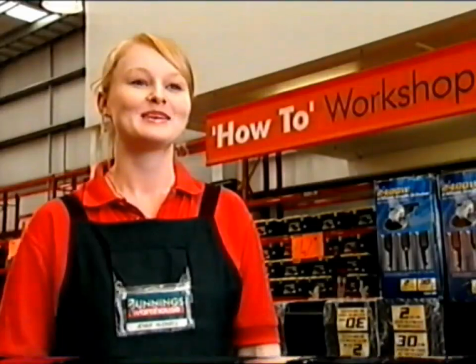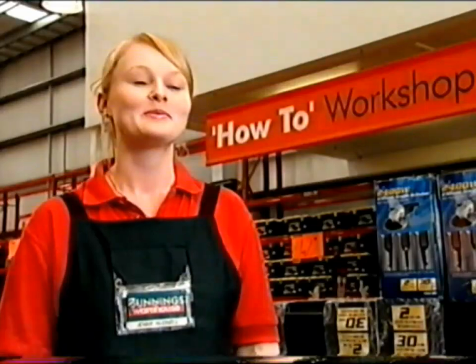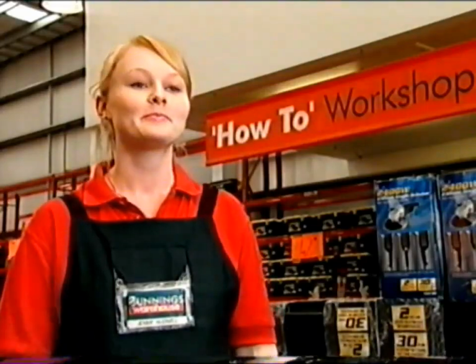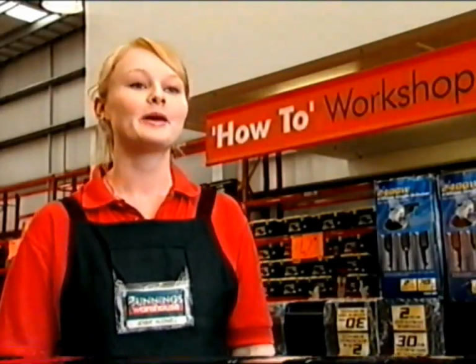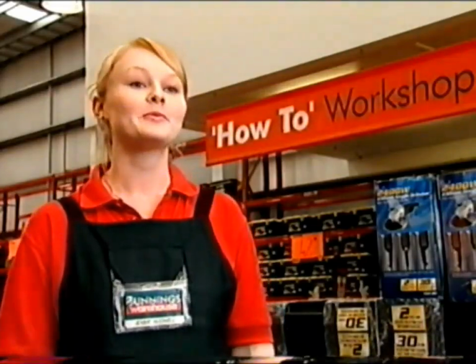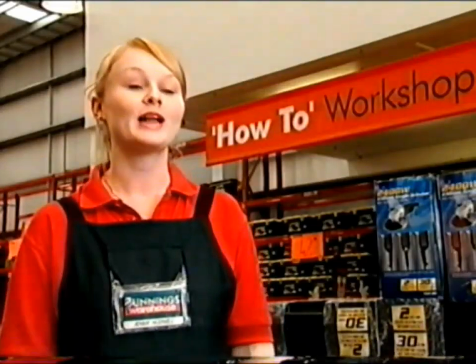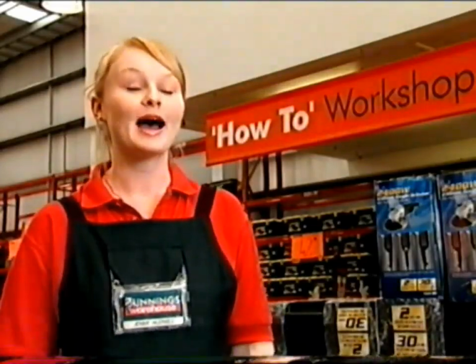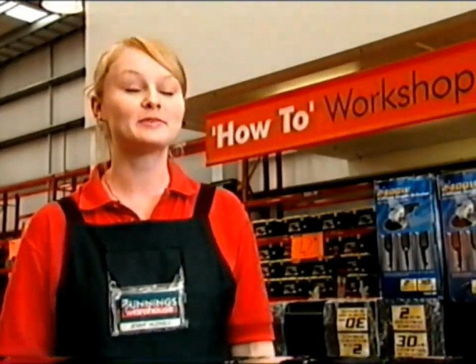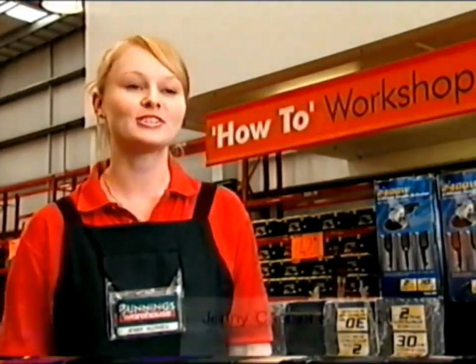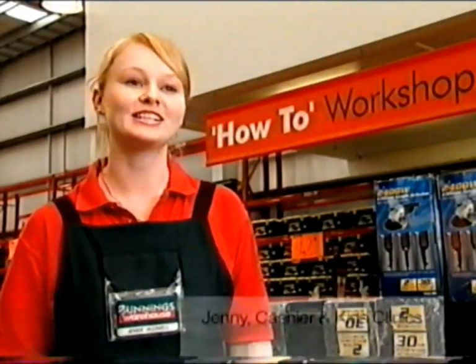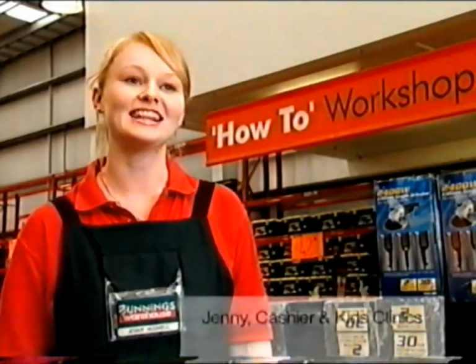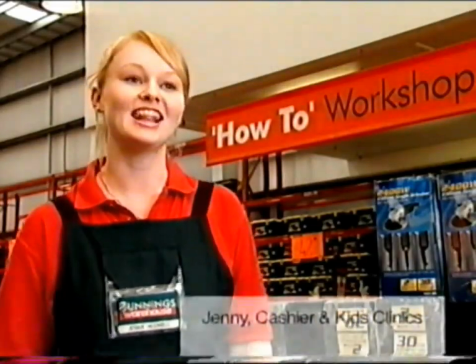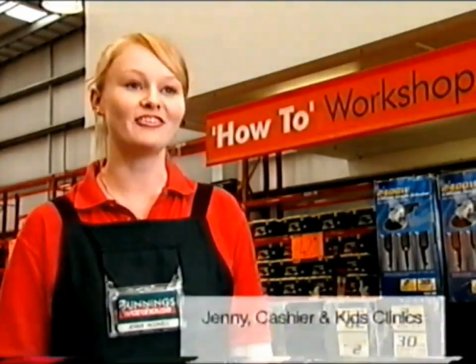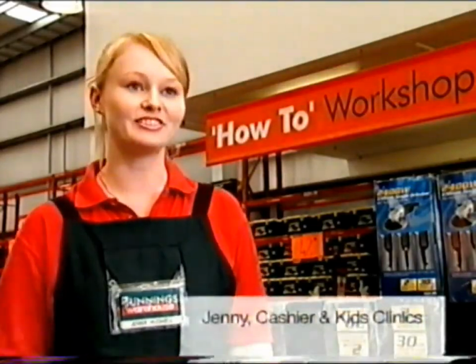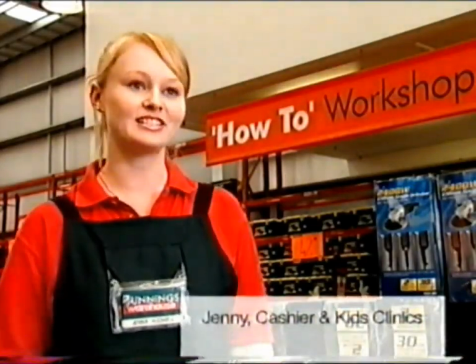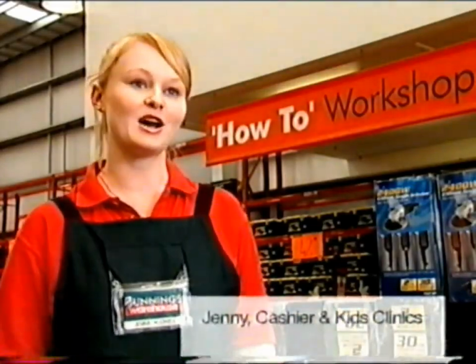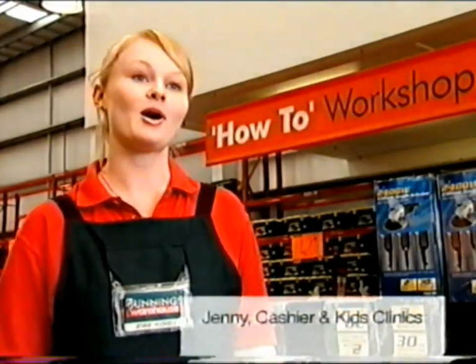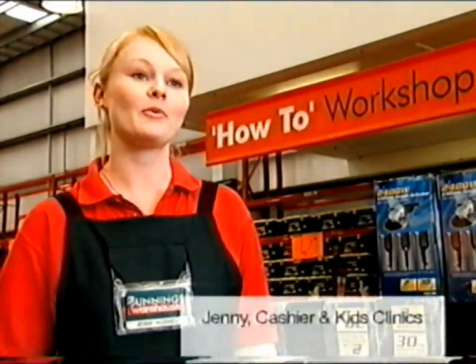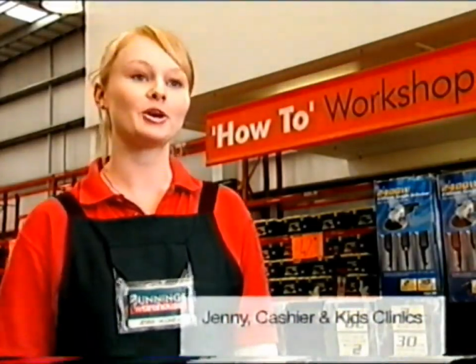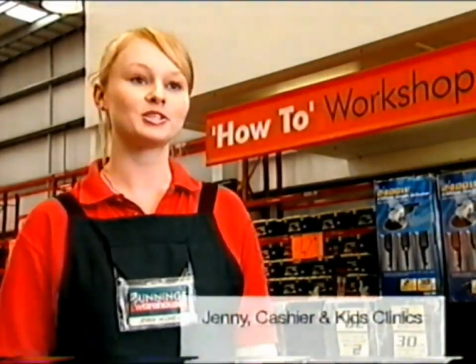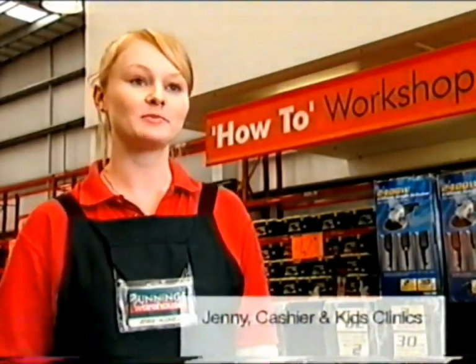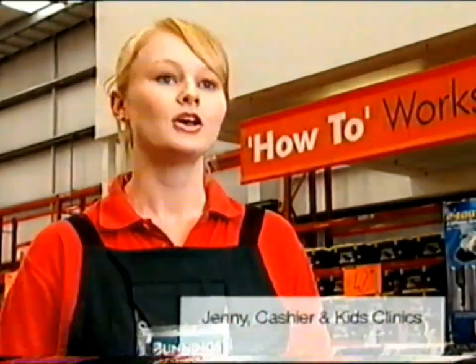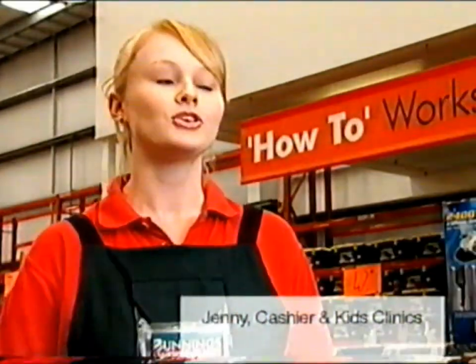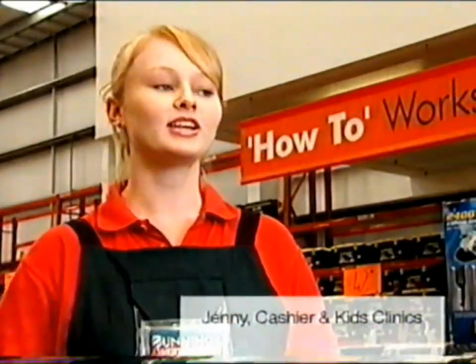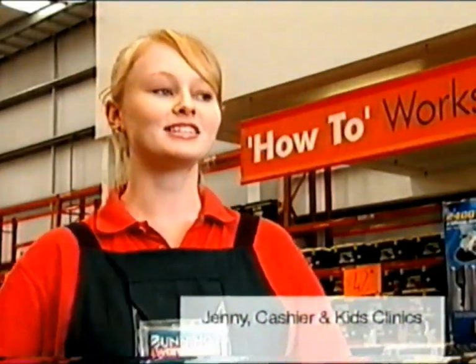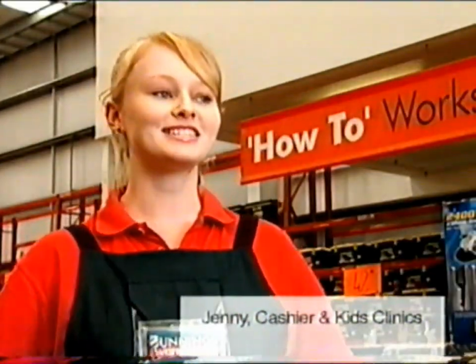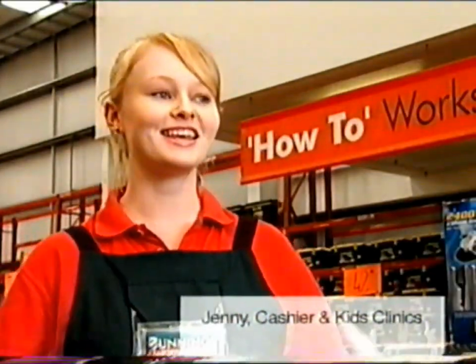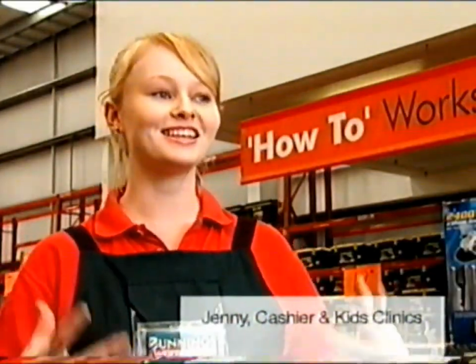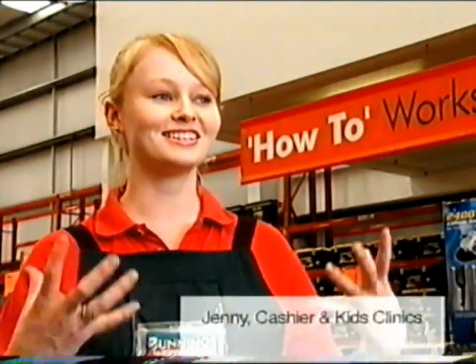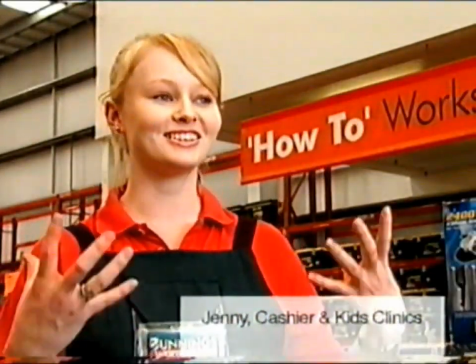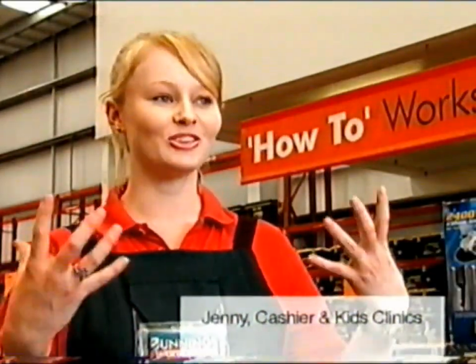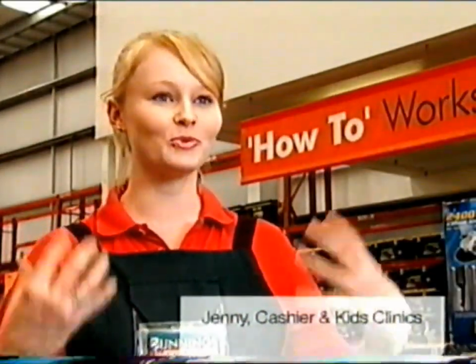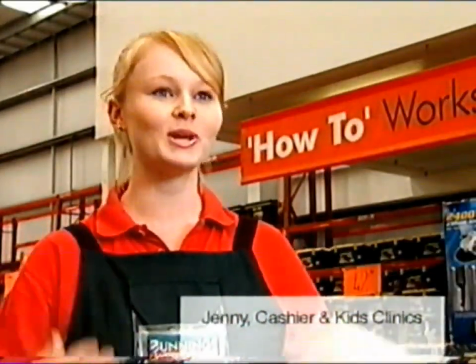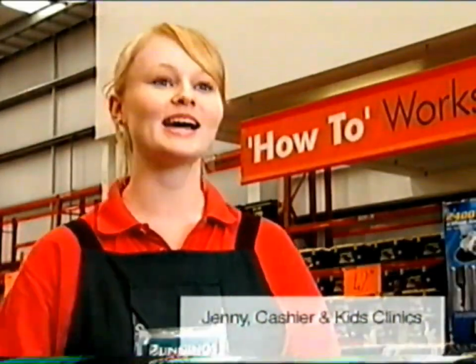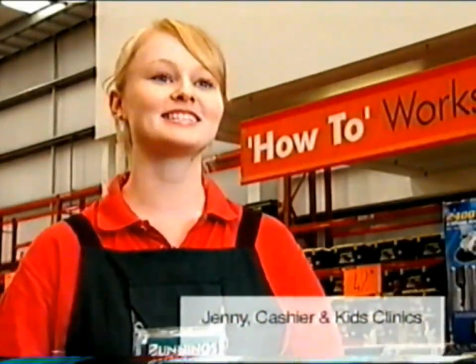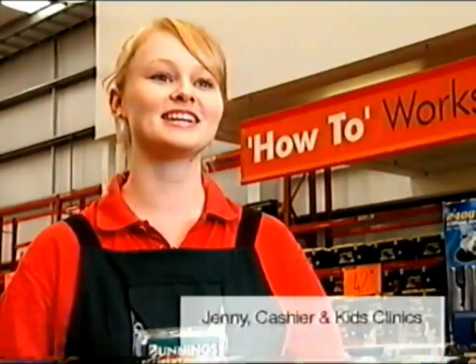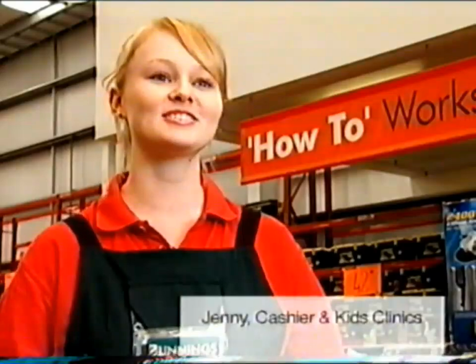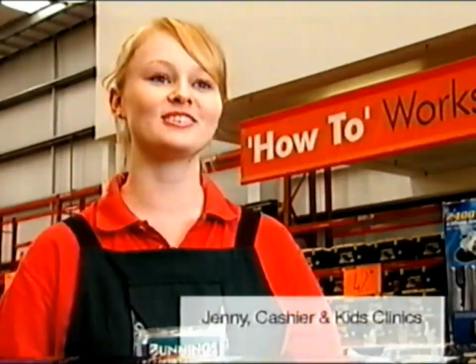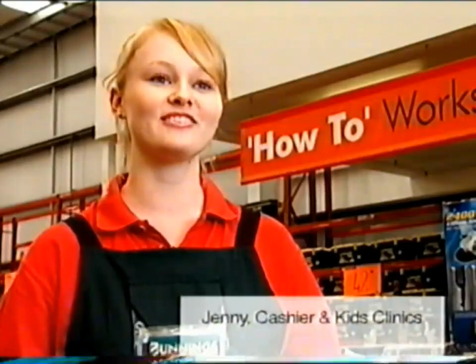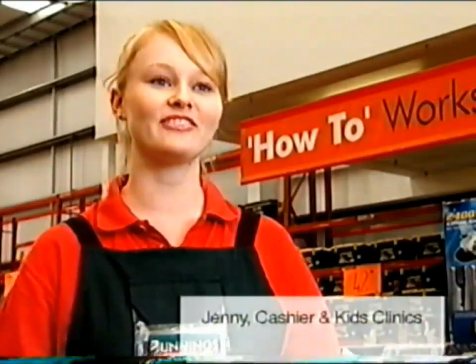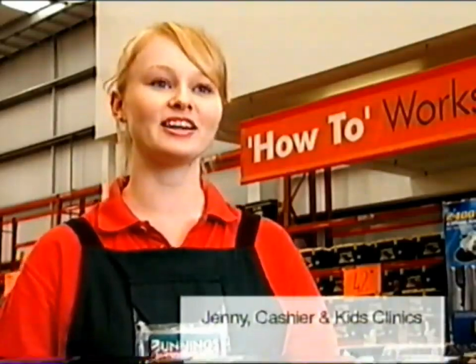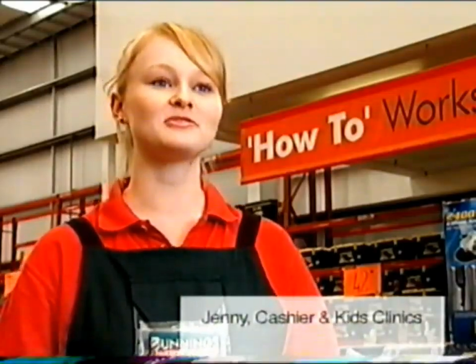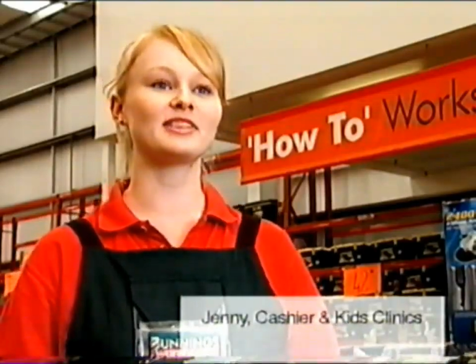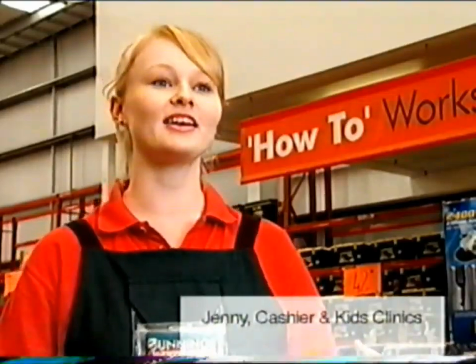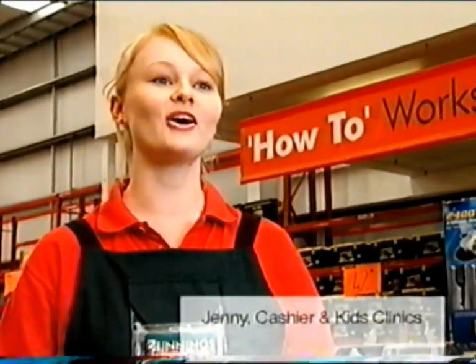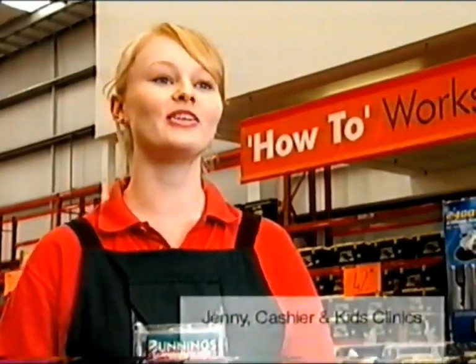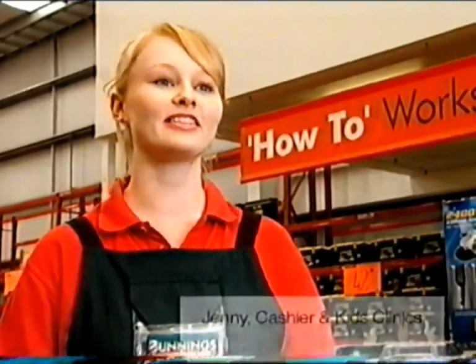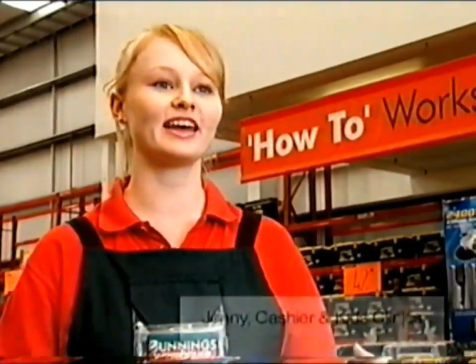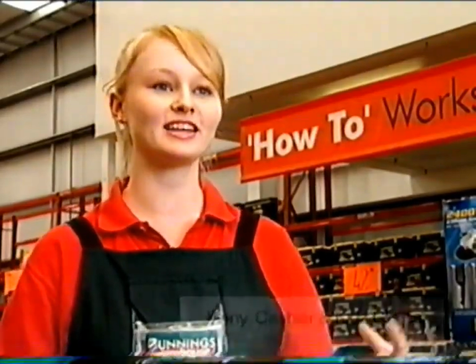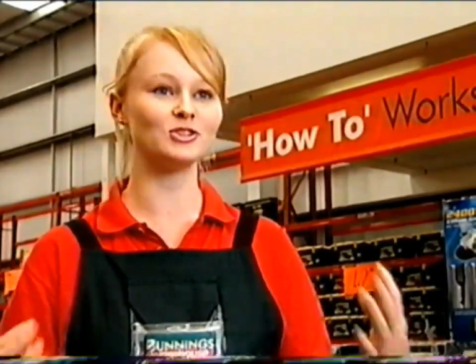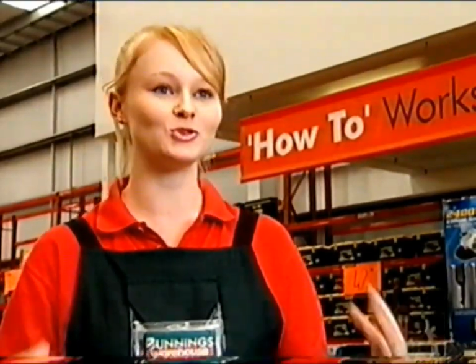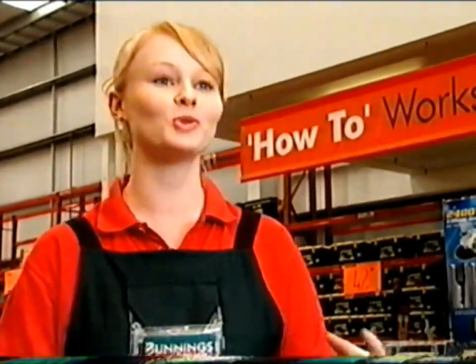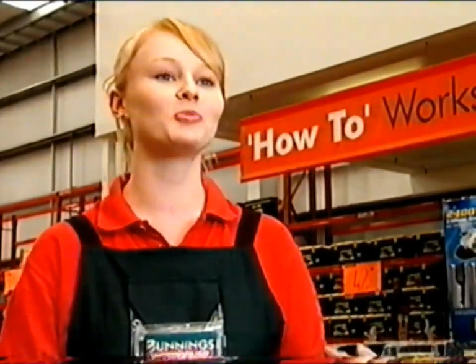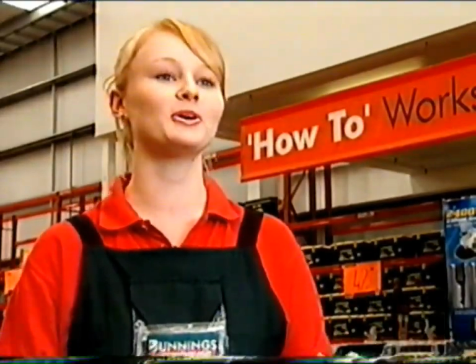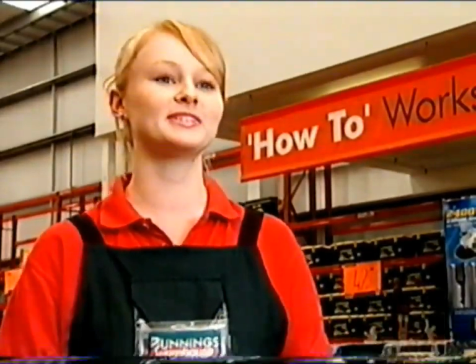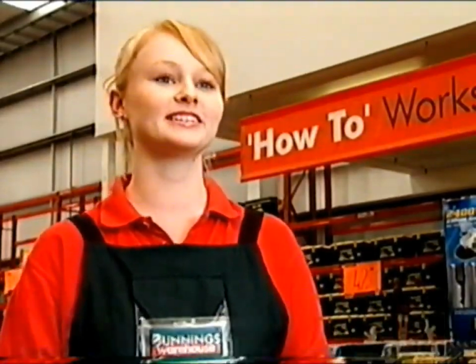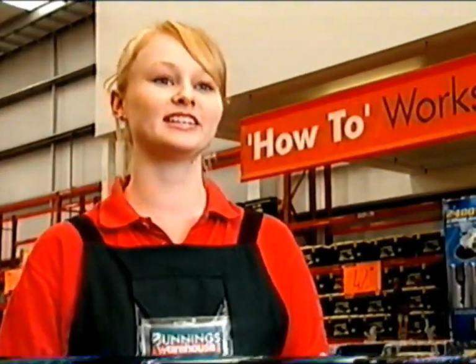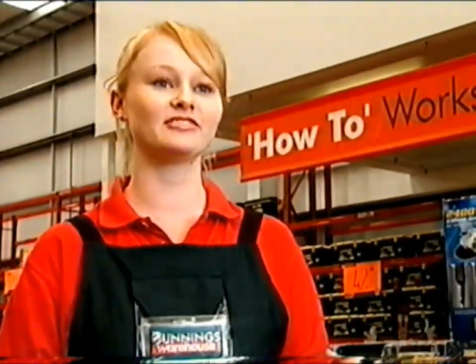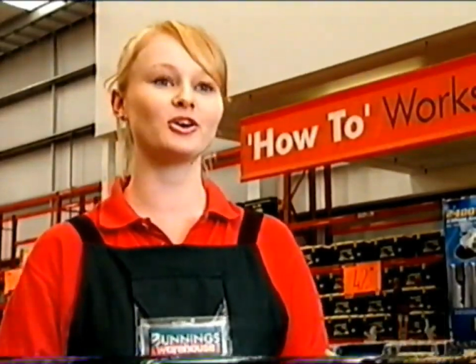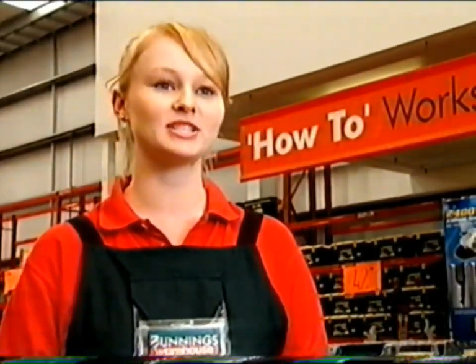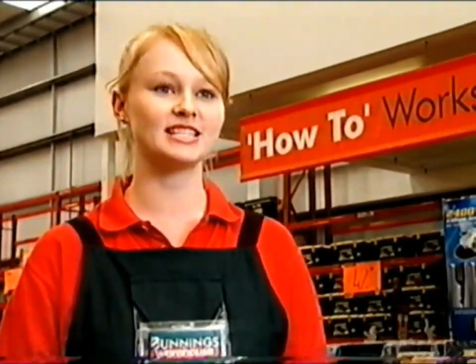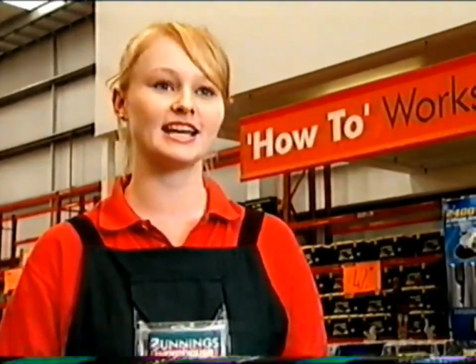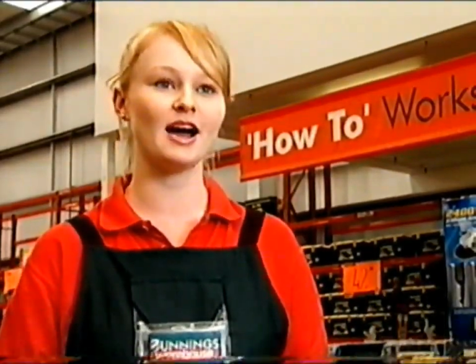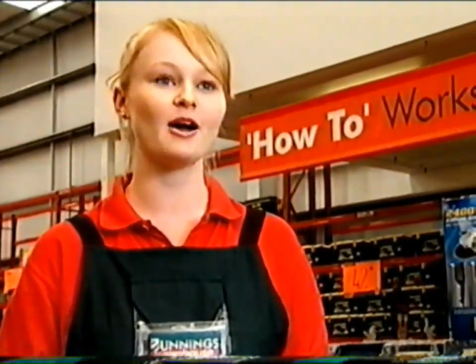People absolutely love the DIY workshops. You can see the relaxation on their face when they know that they can do the project that they've got sitting at home.